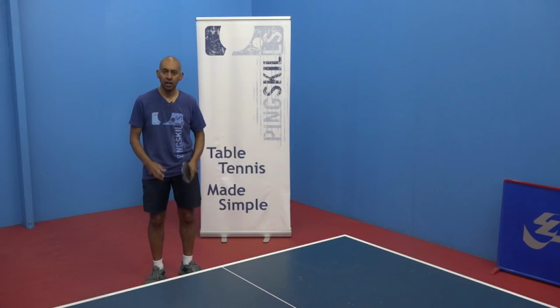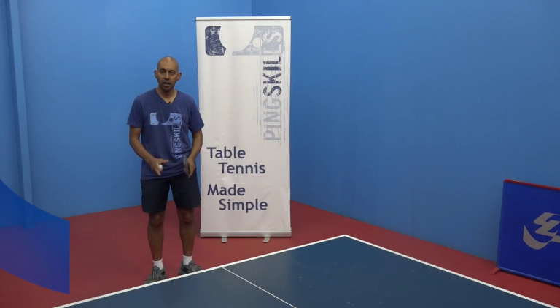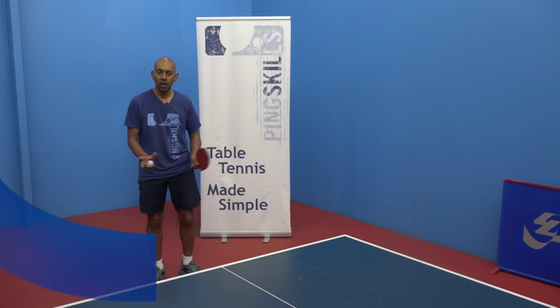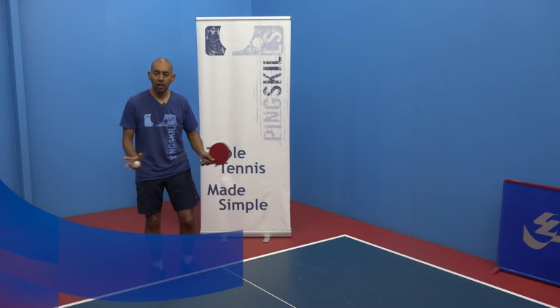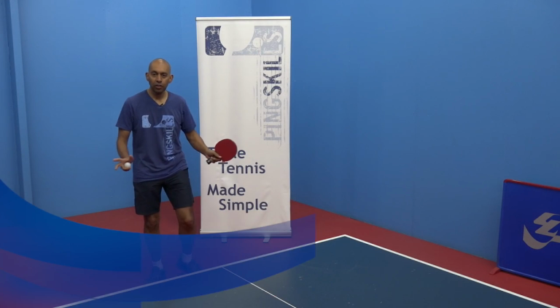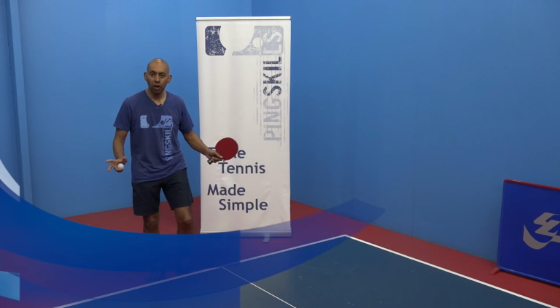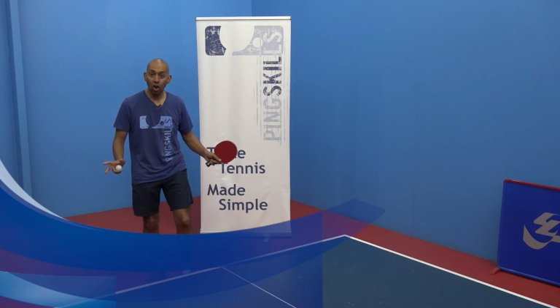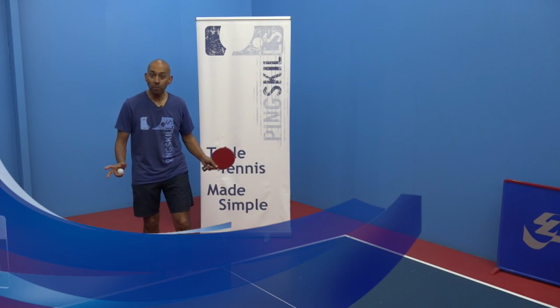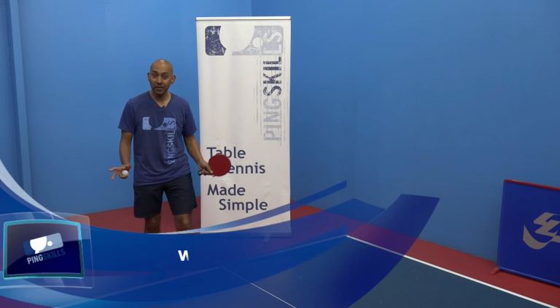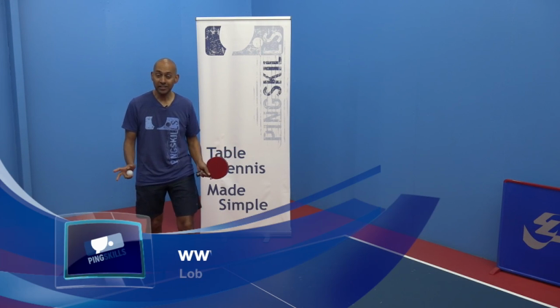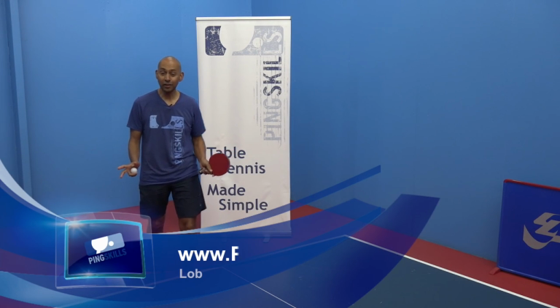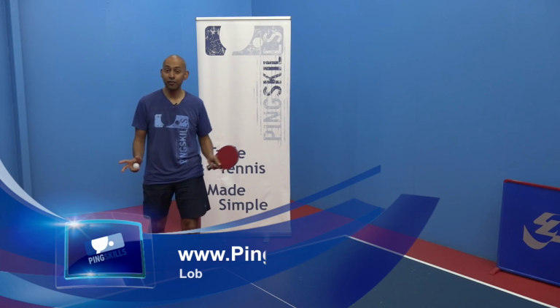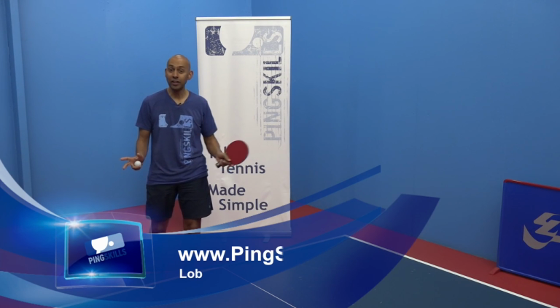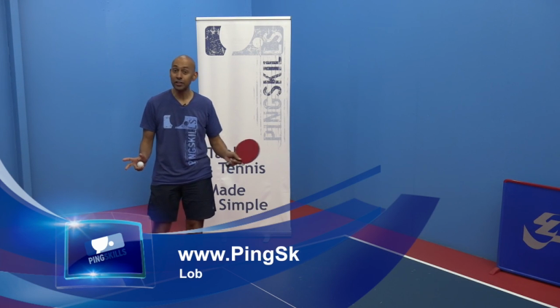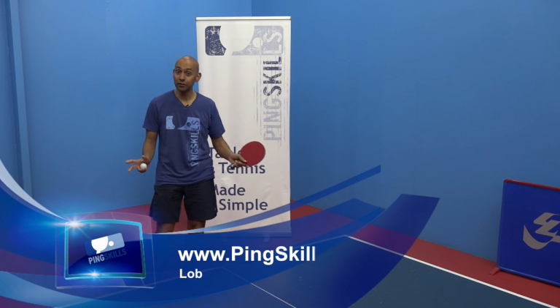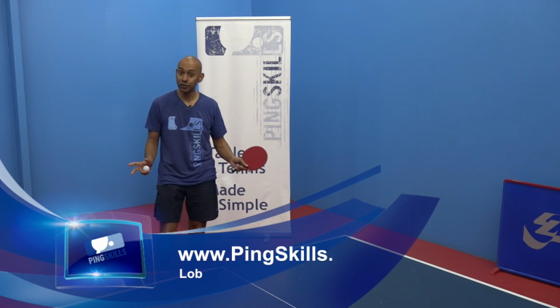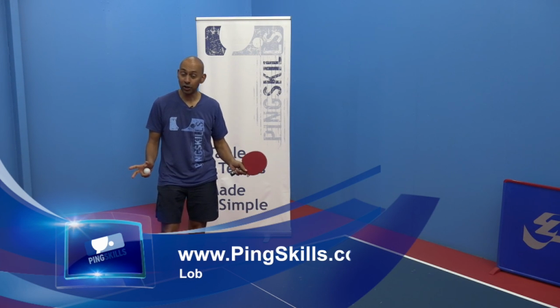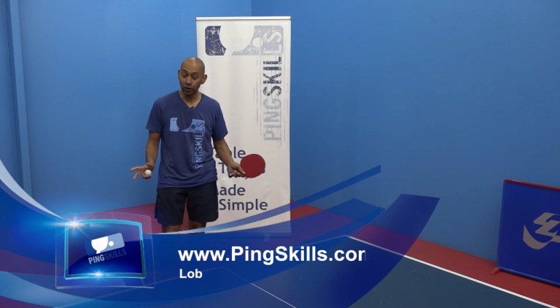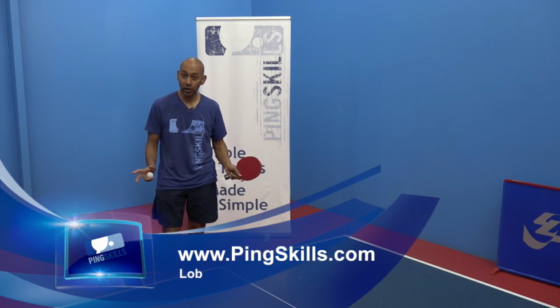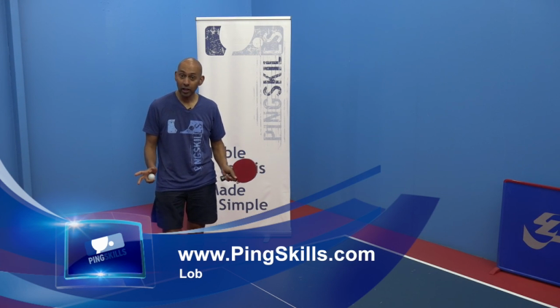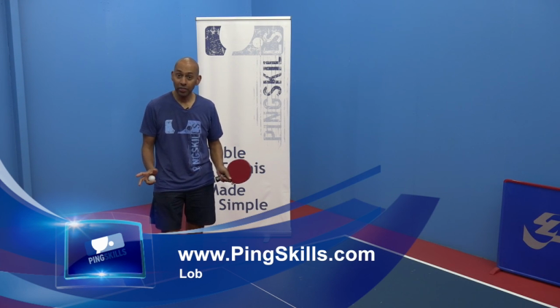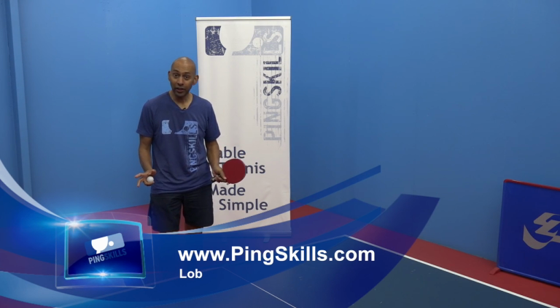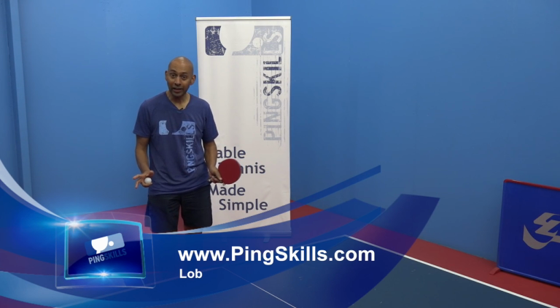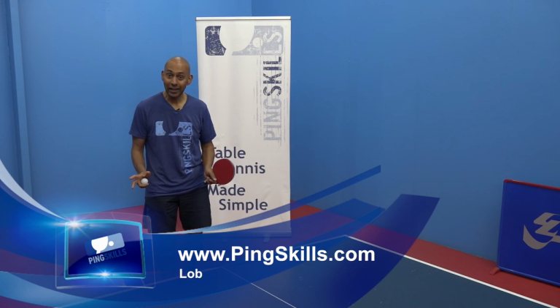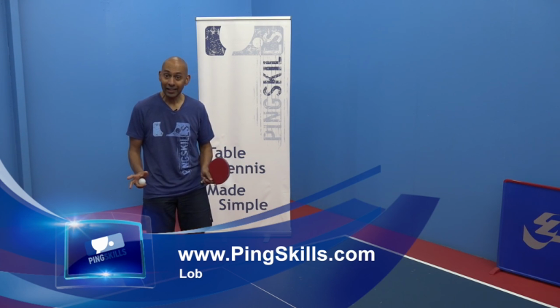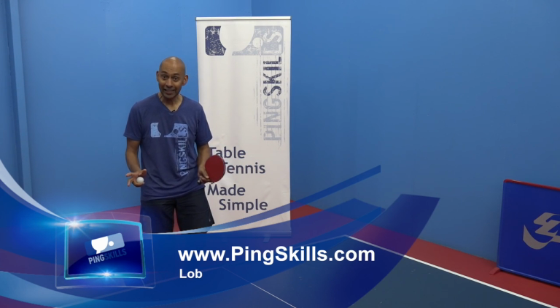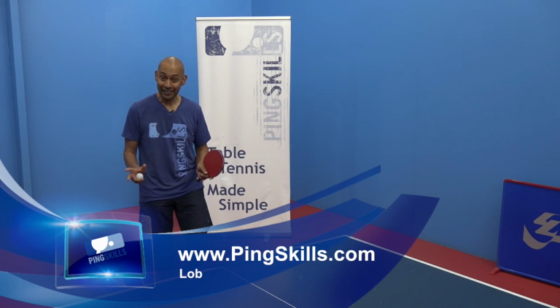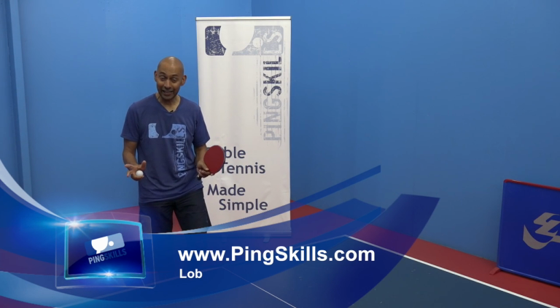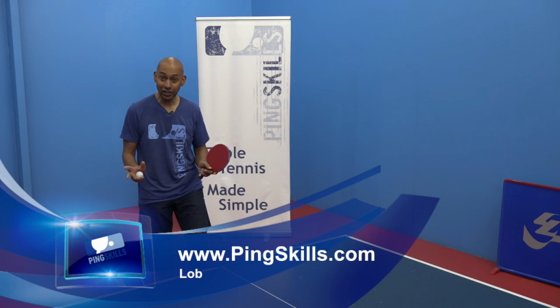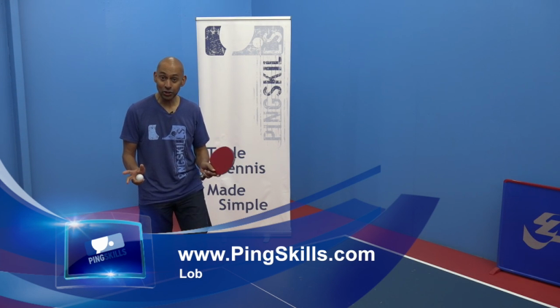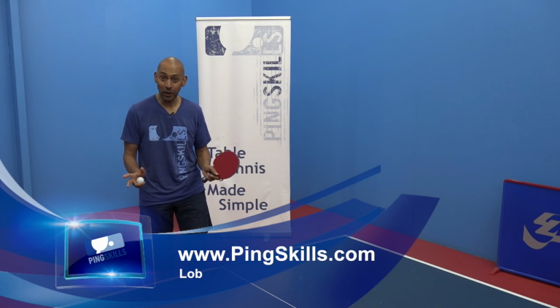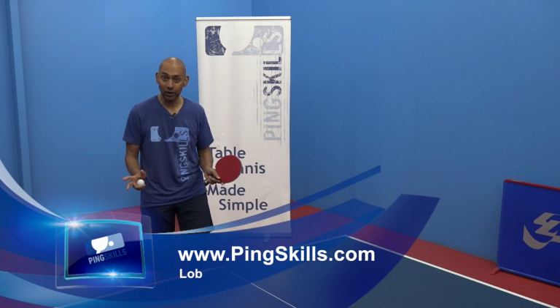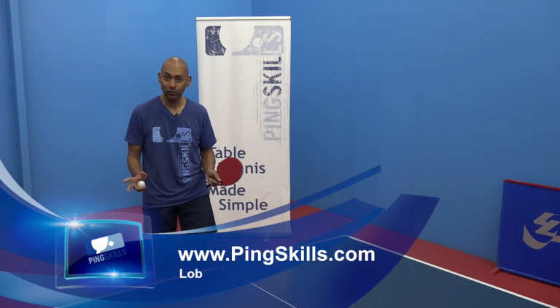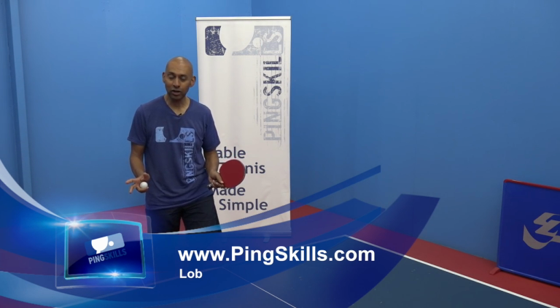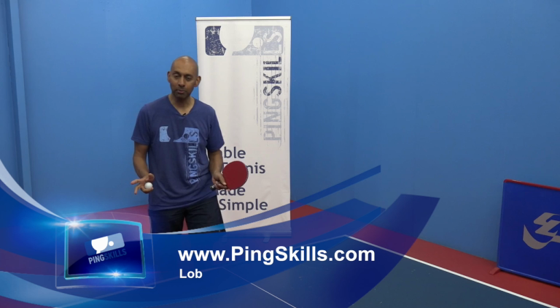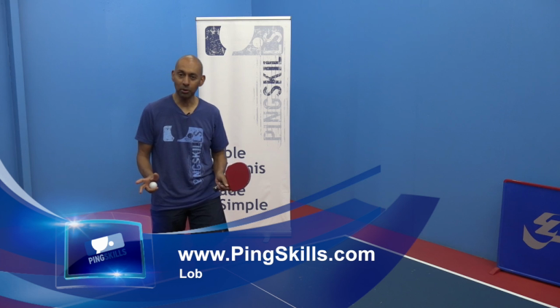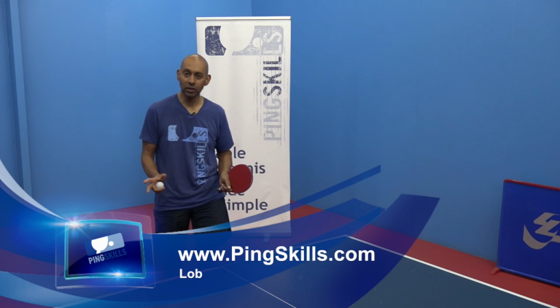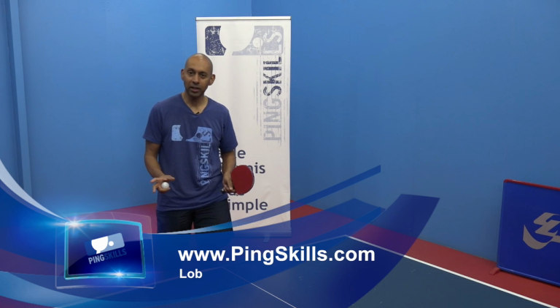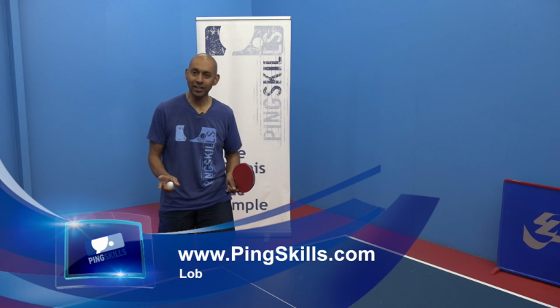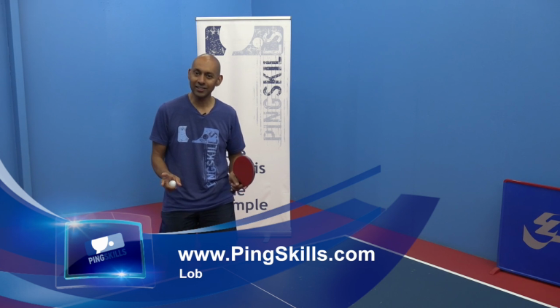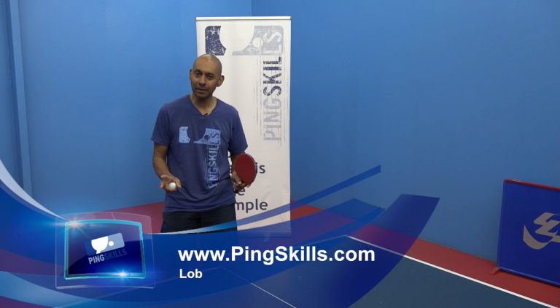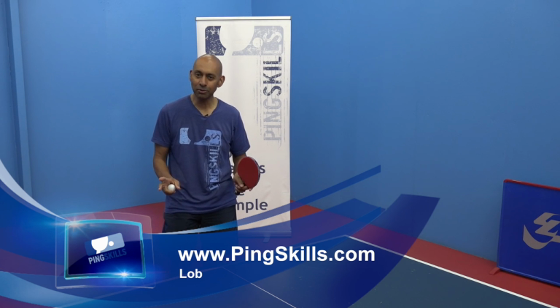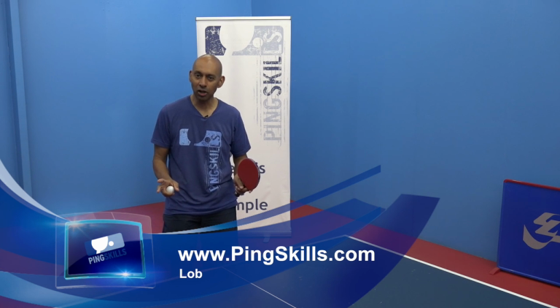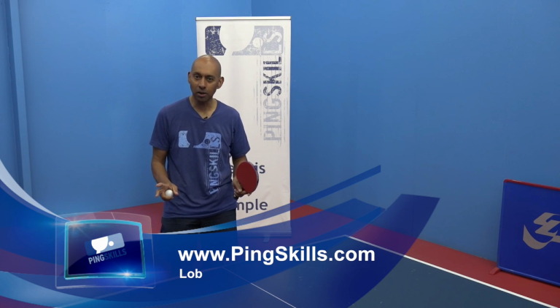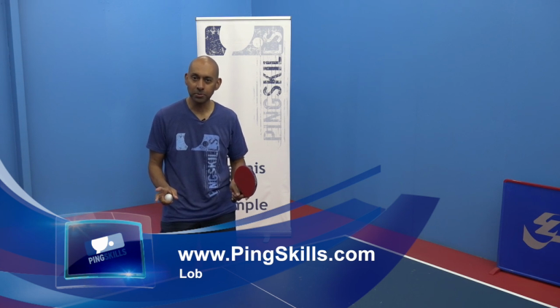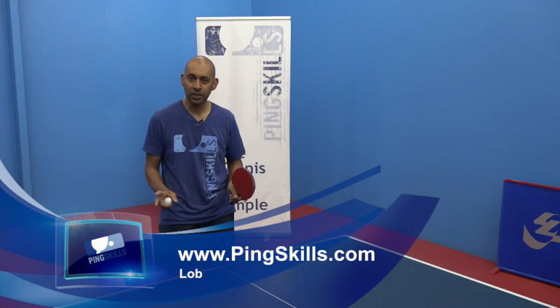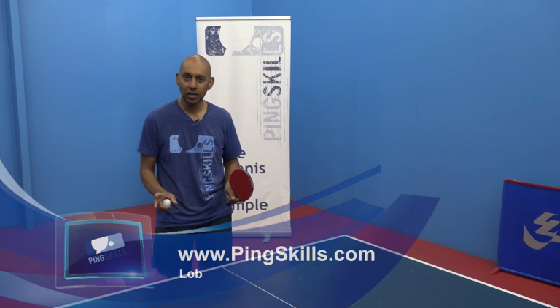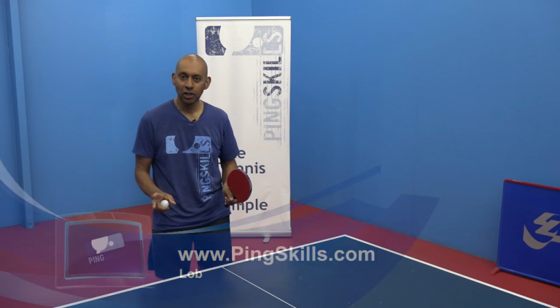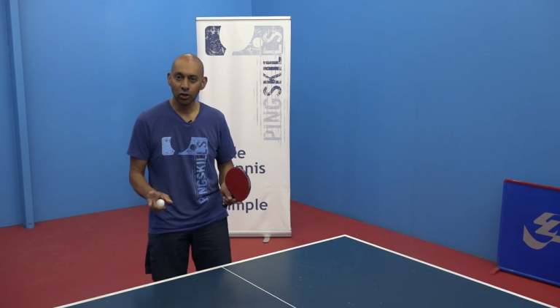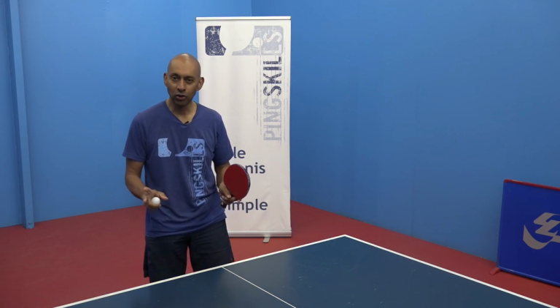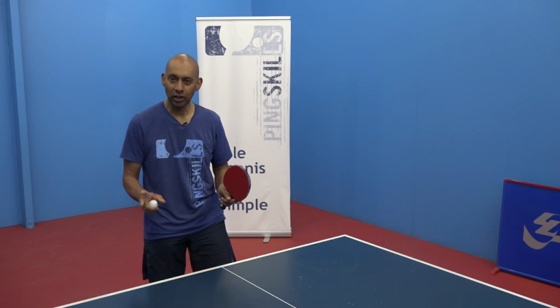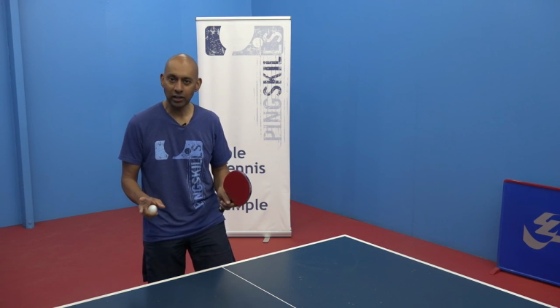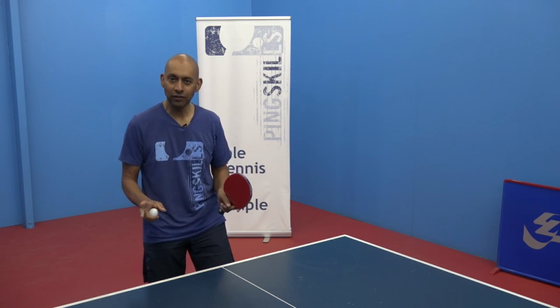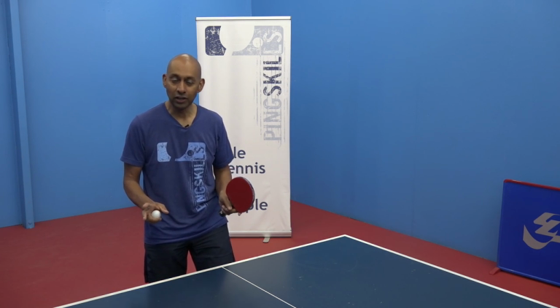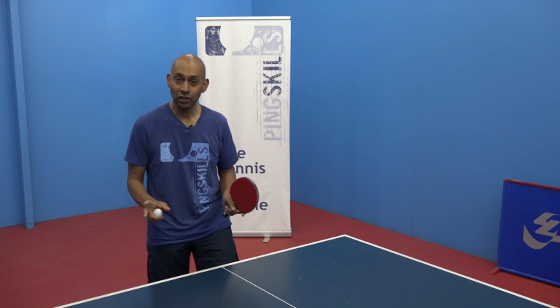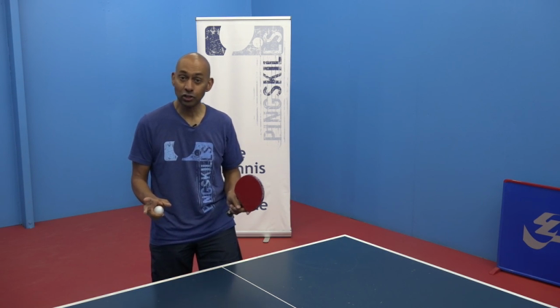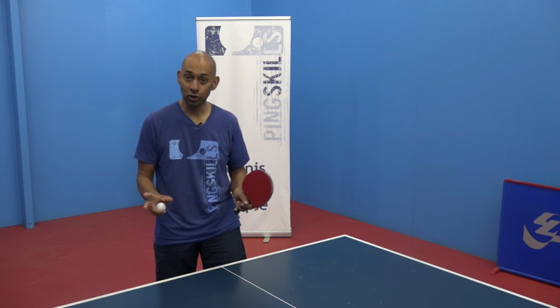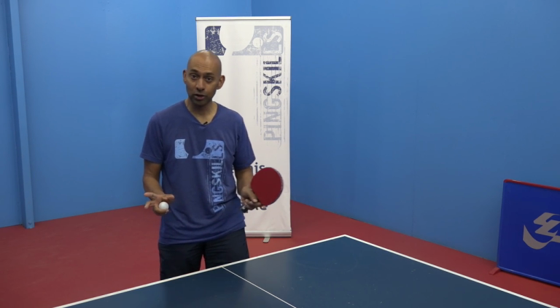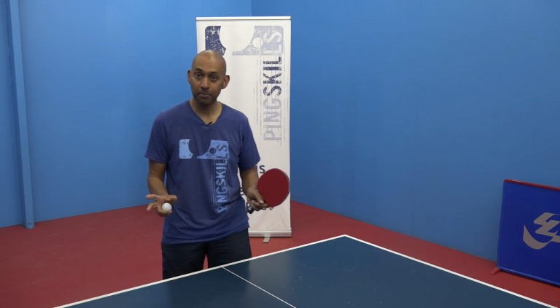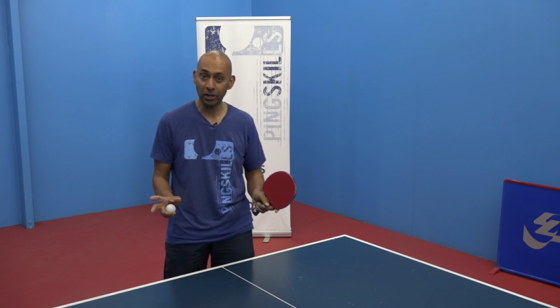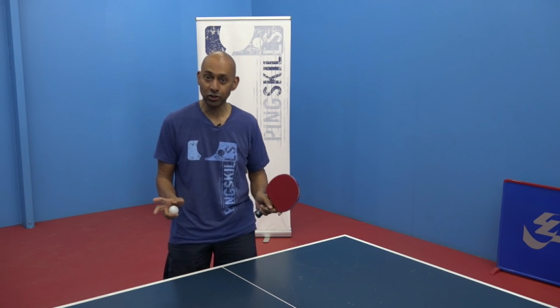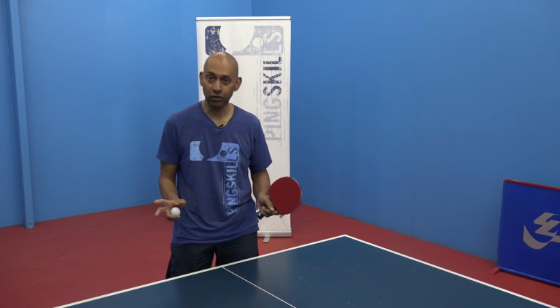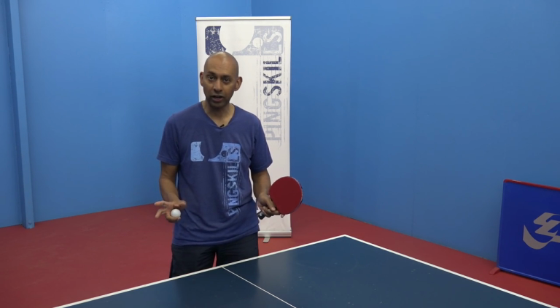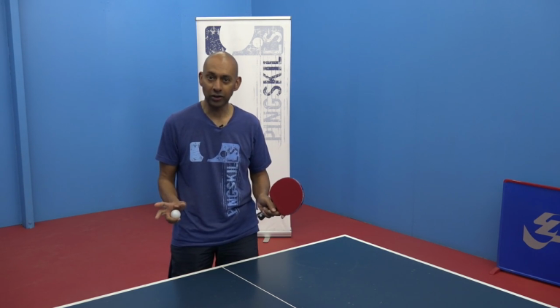The lob is a defensive stroke that can get you out of trouble and sometimes could even turn a match around.